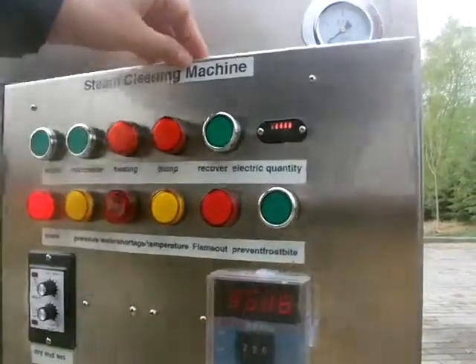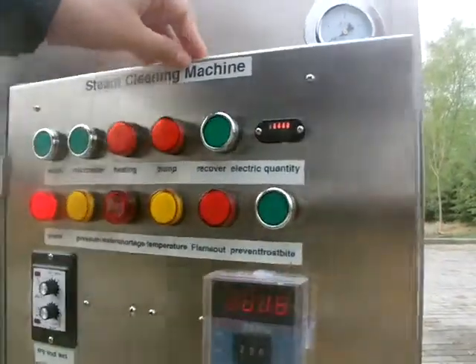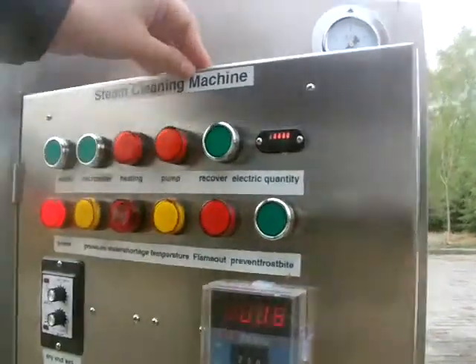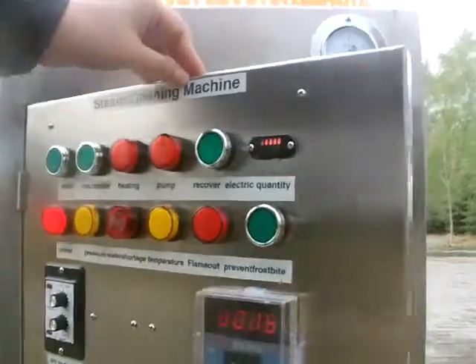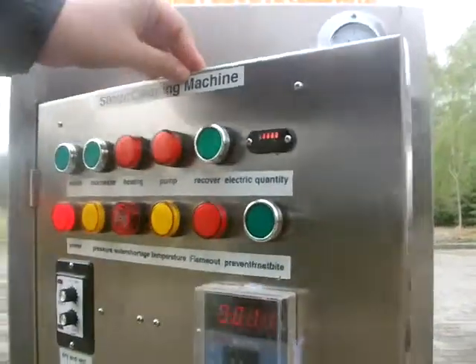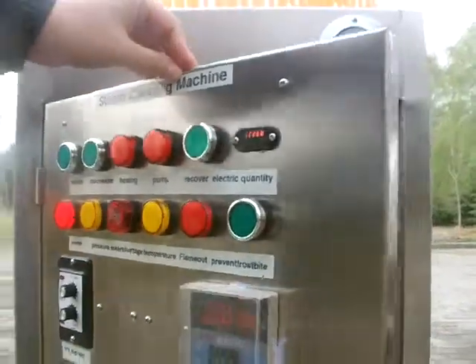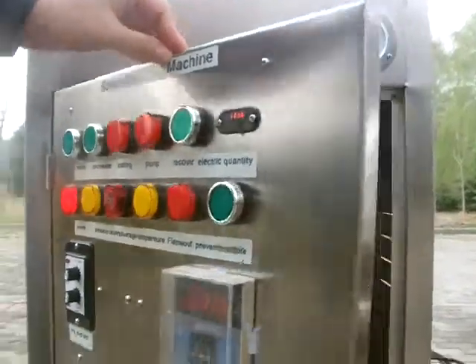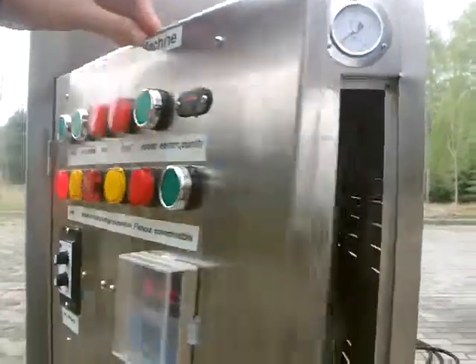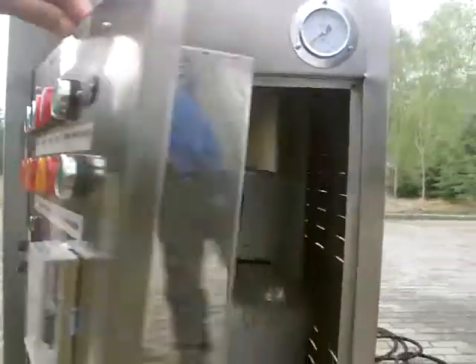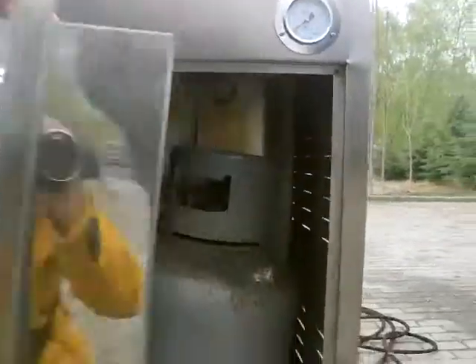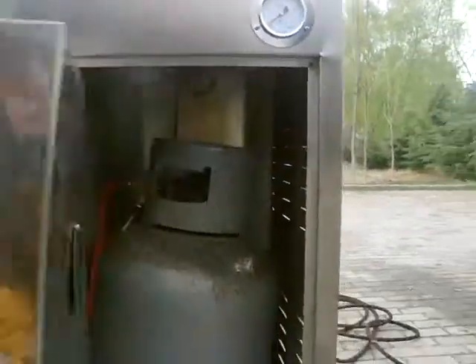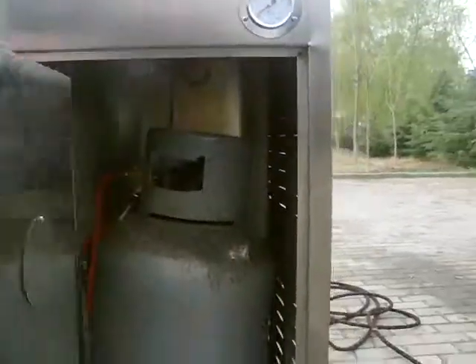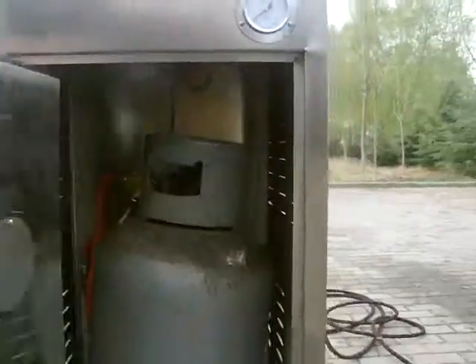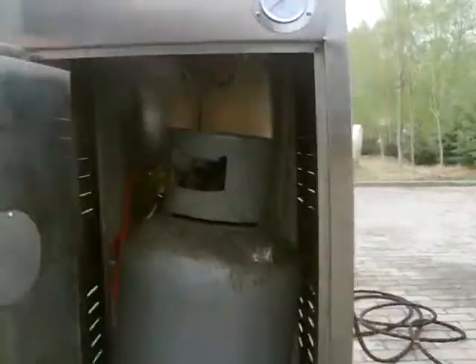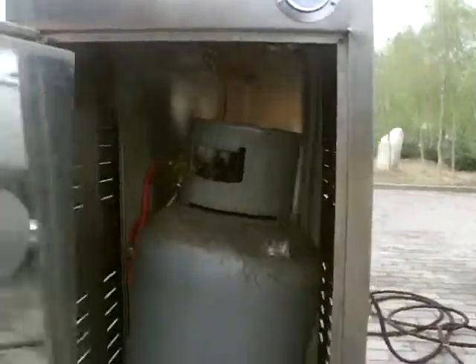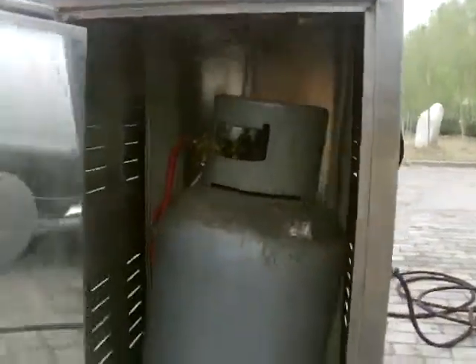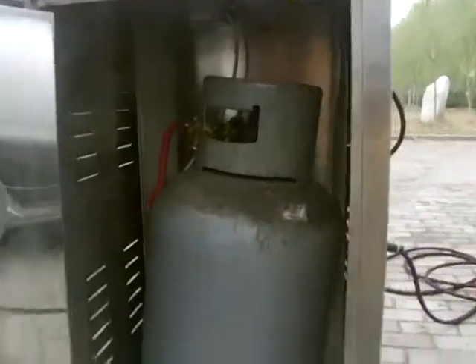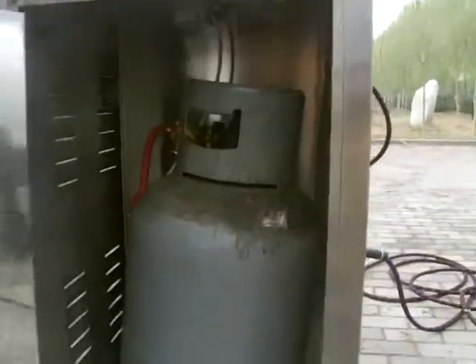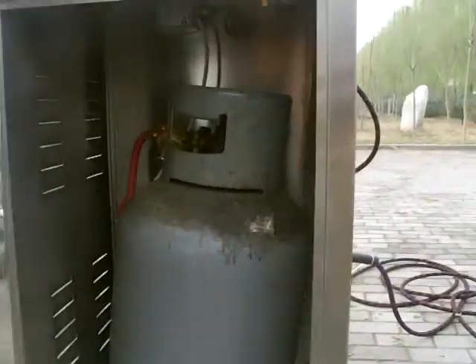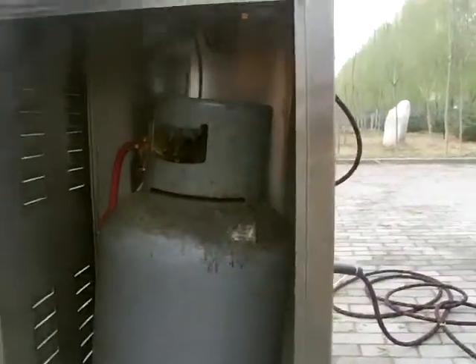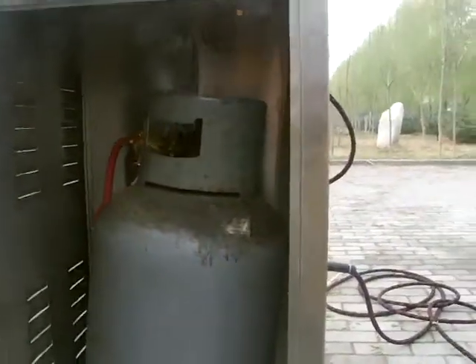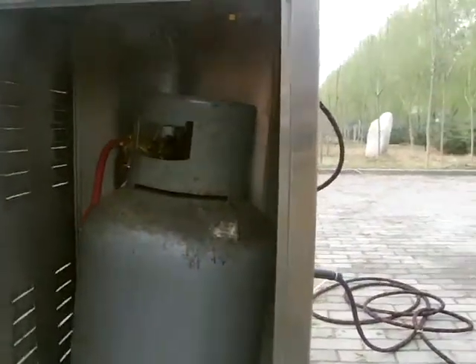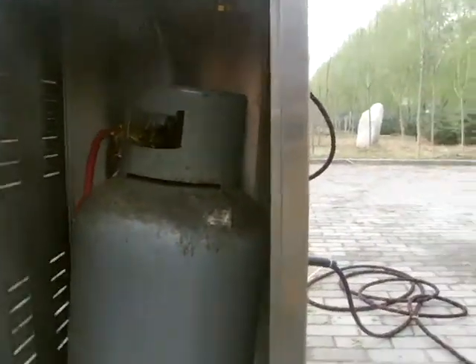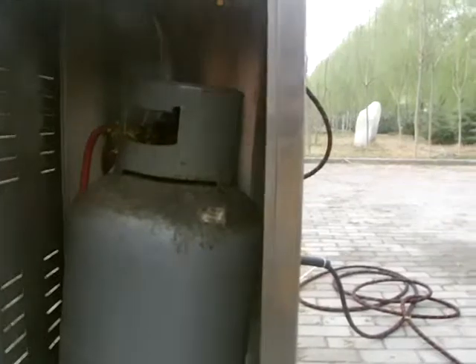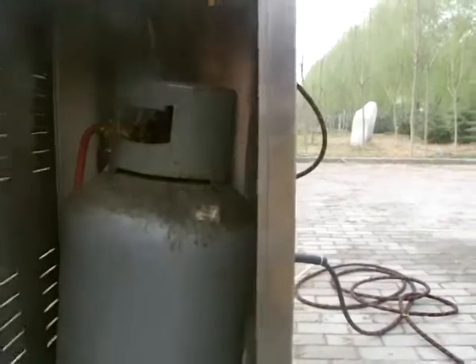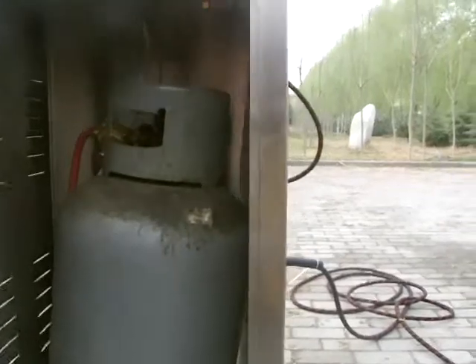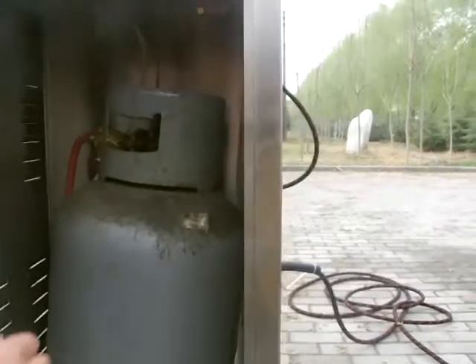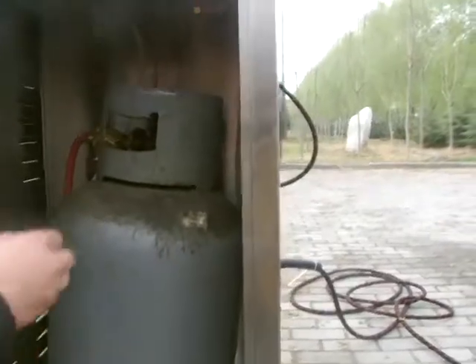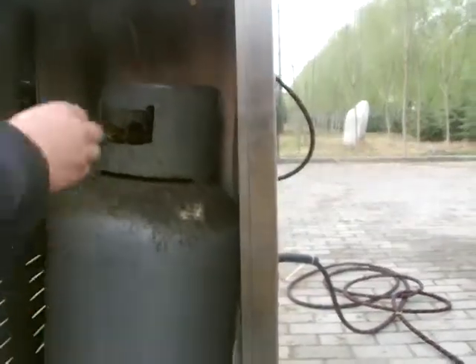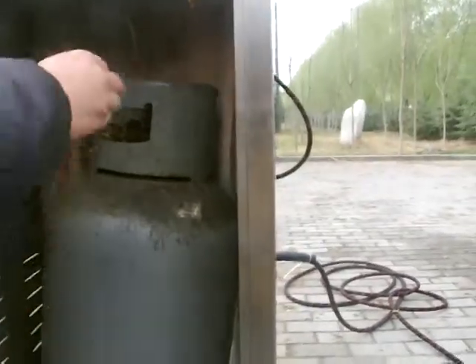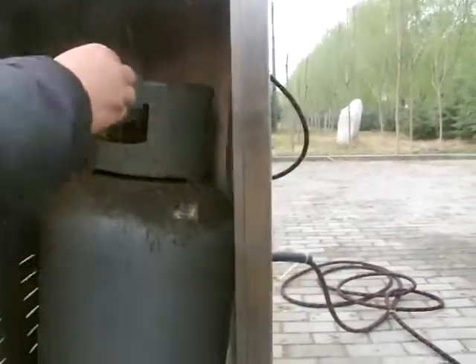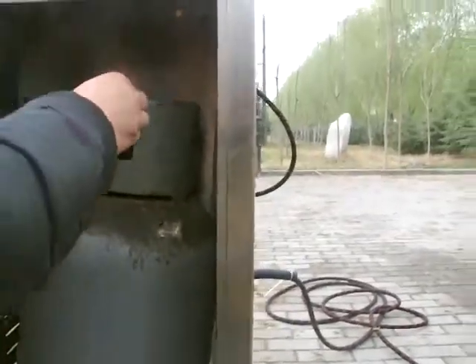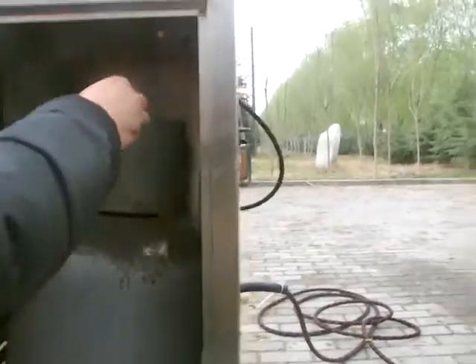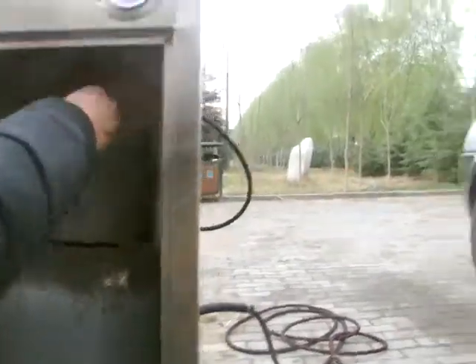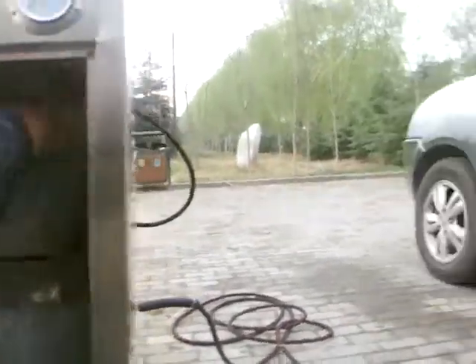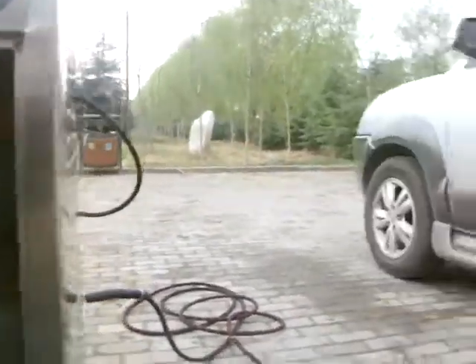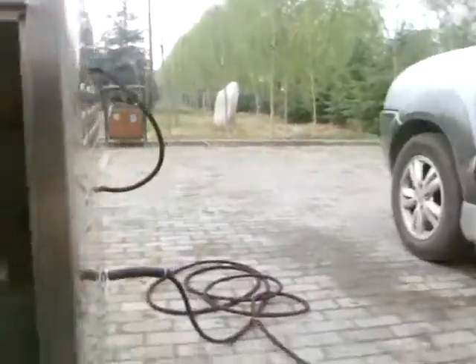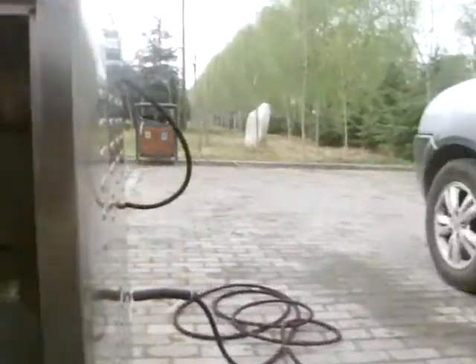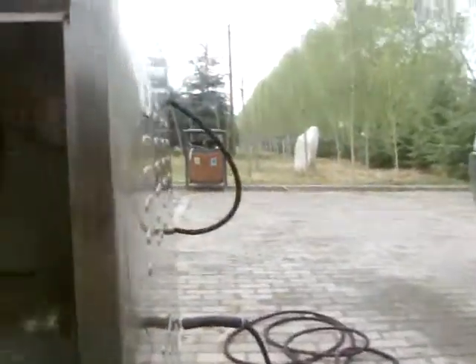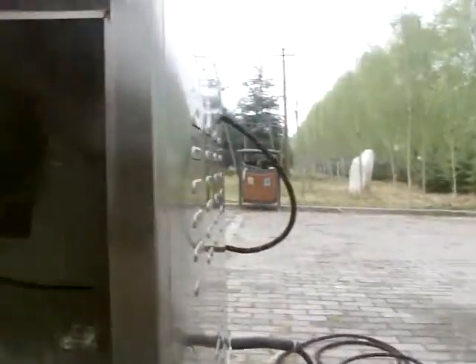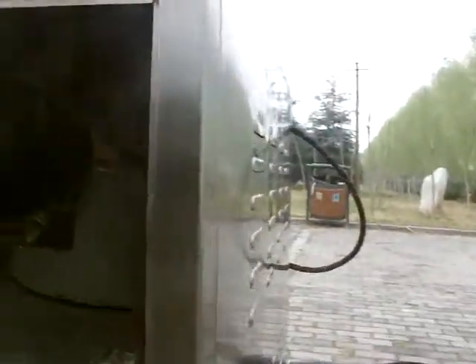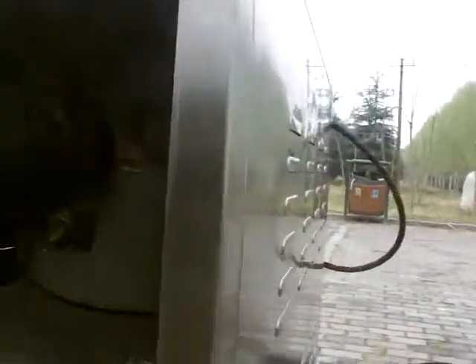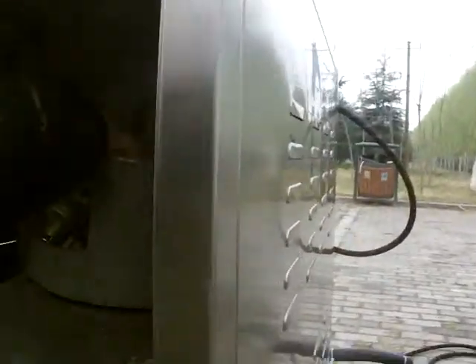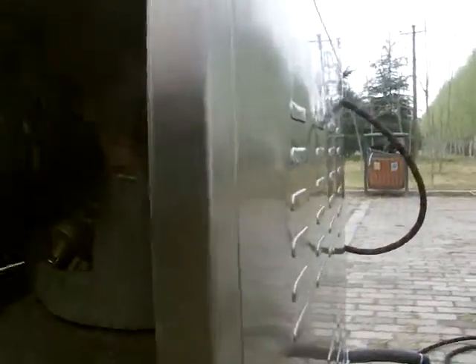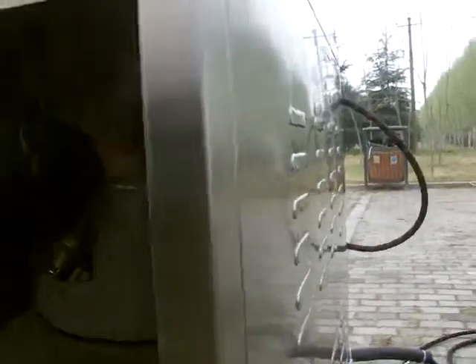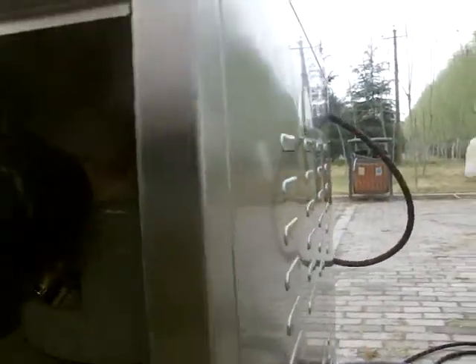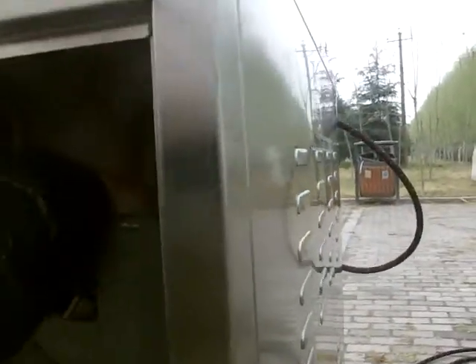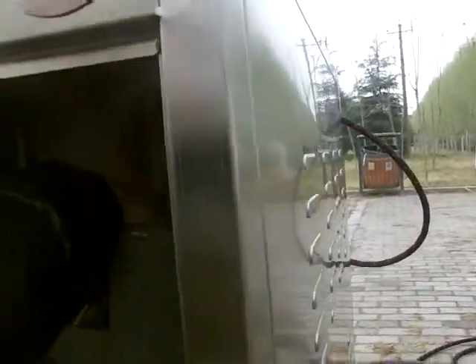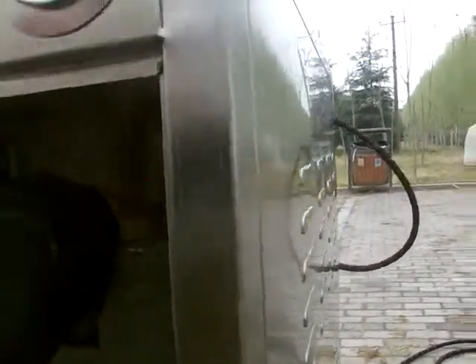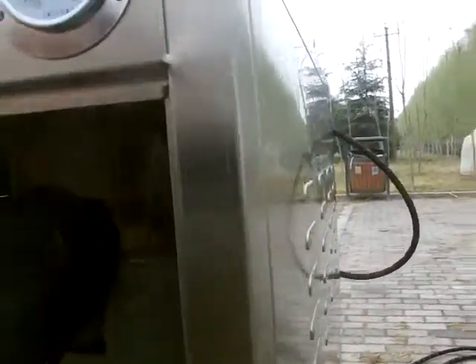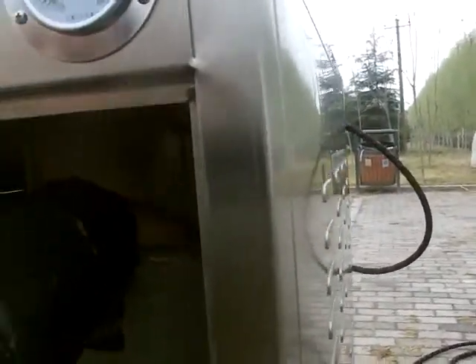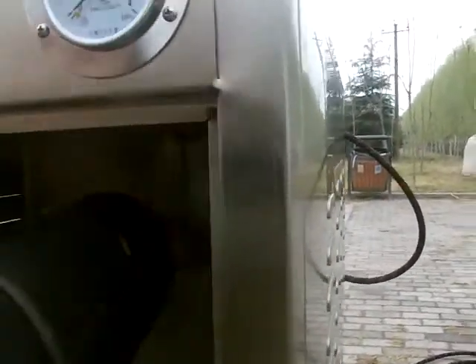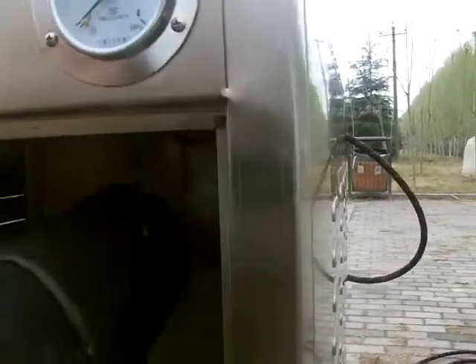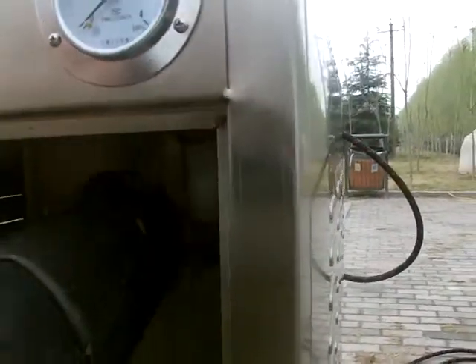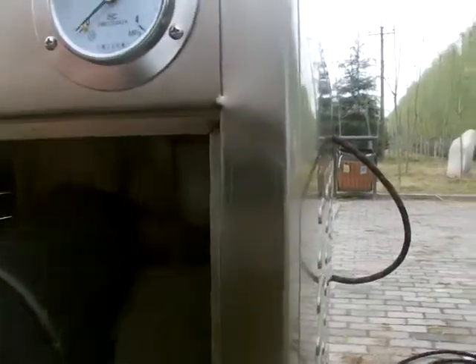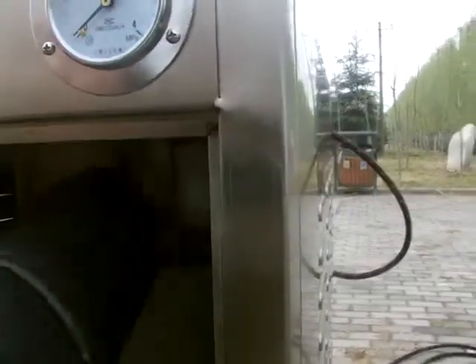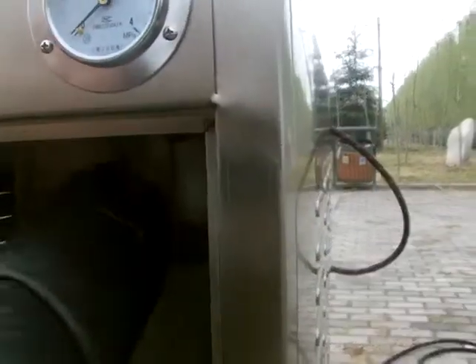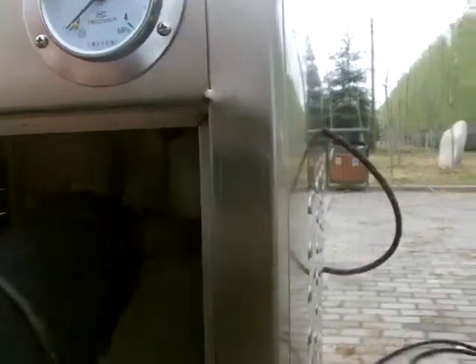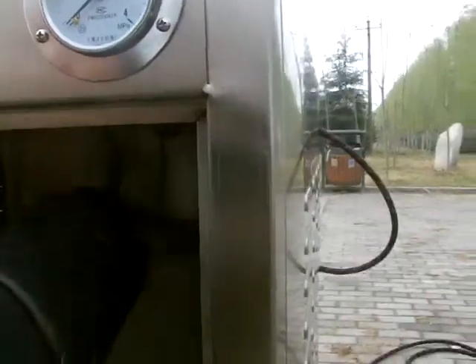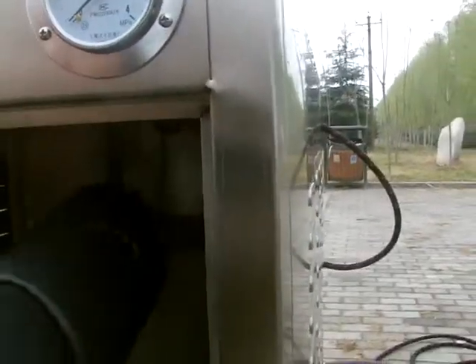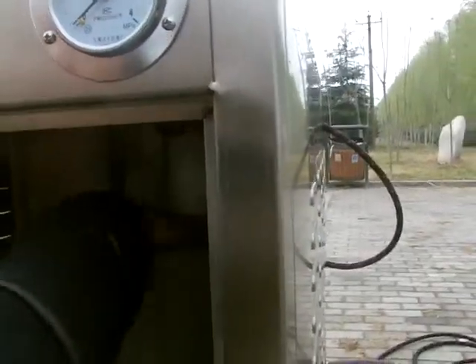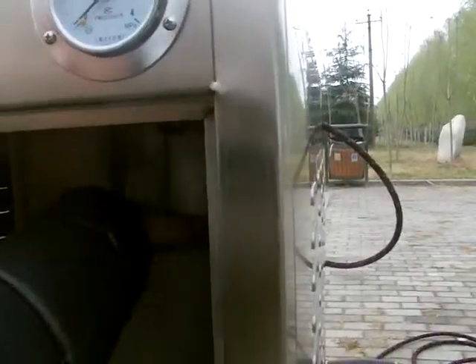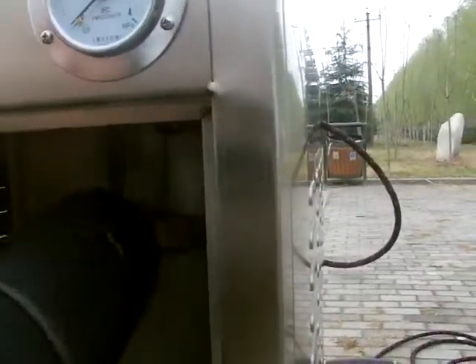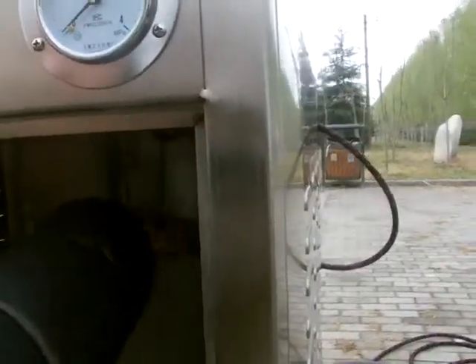Firstly, open this door. And open the gas valve to the largest.